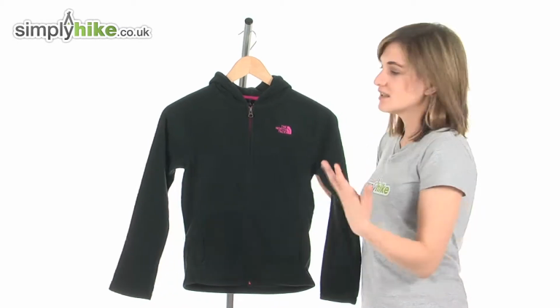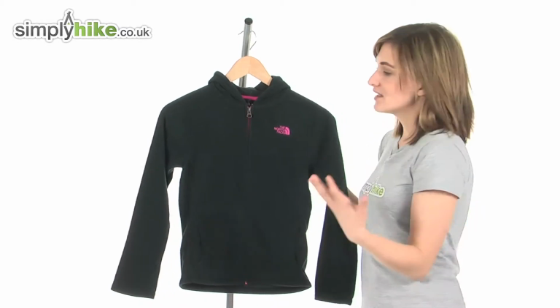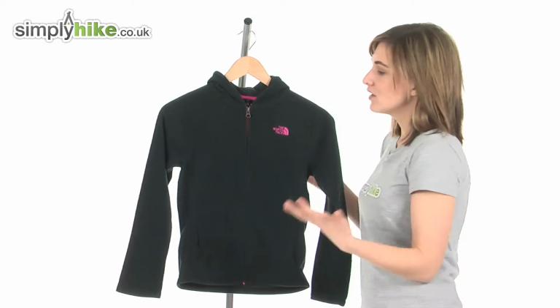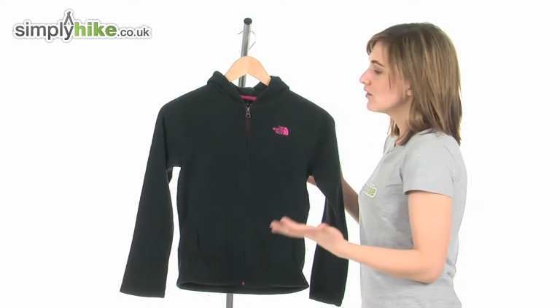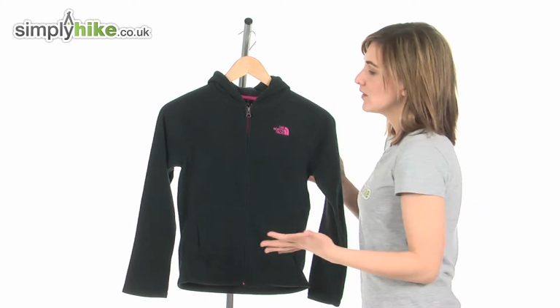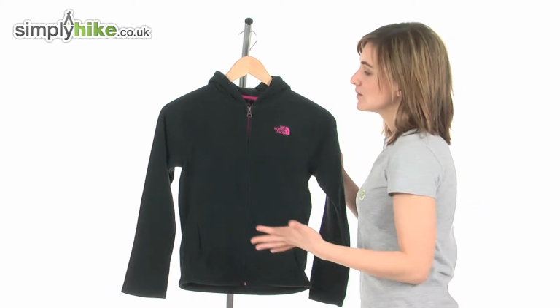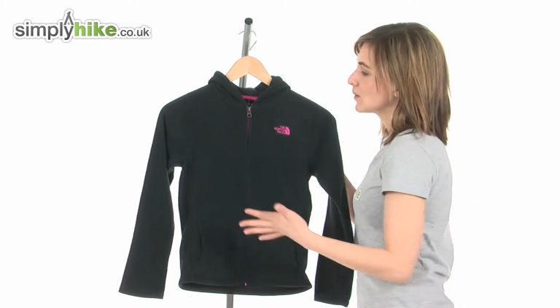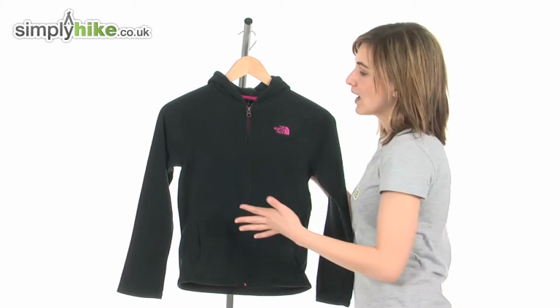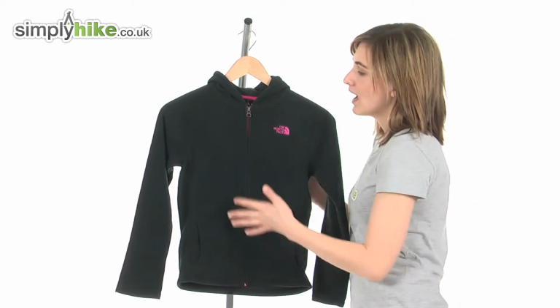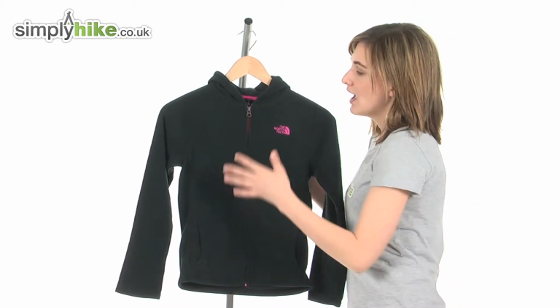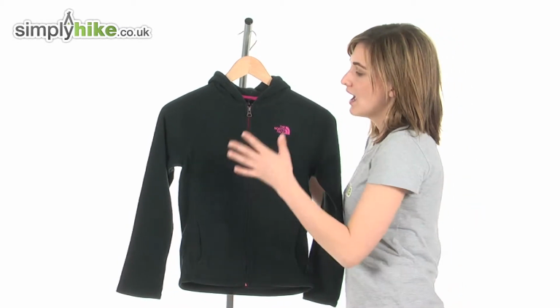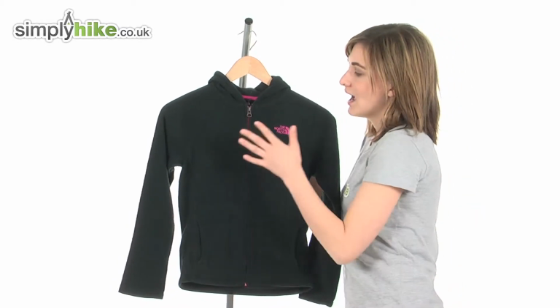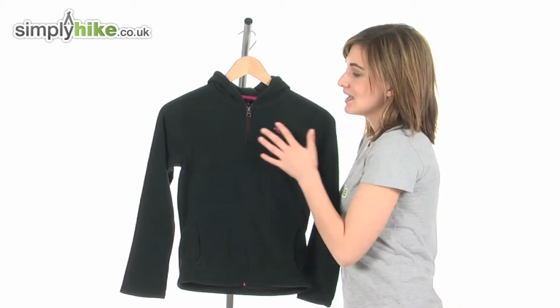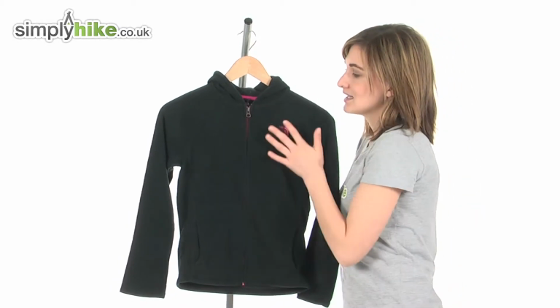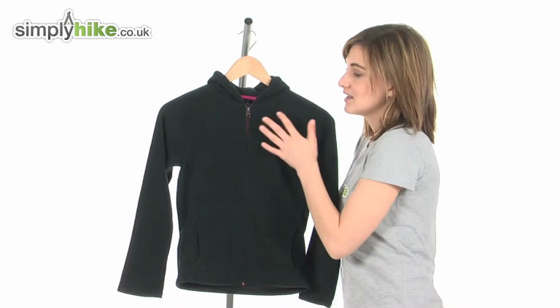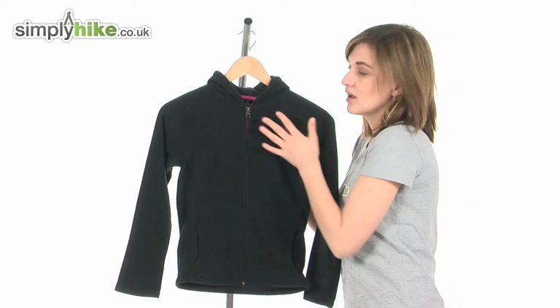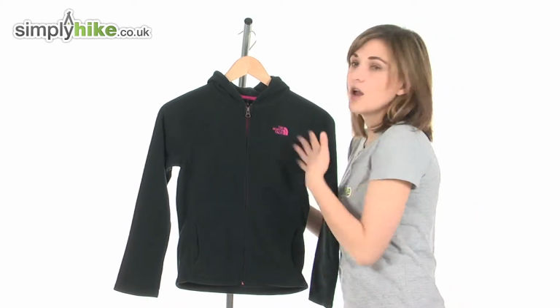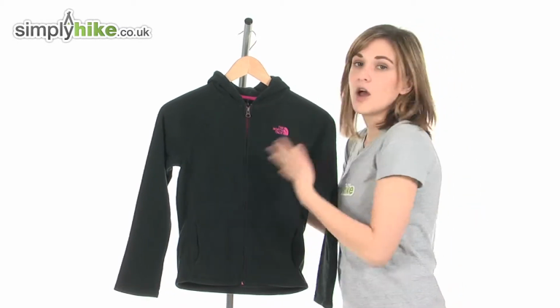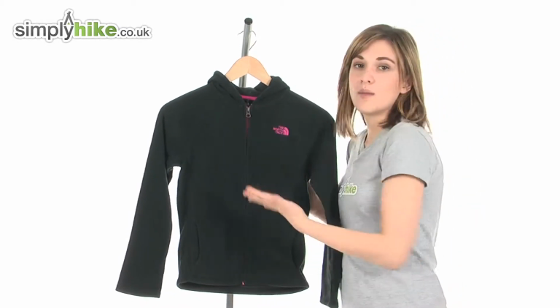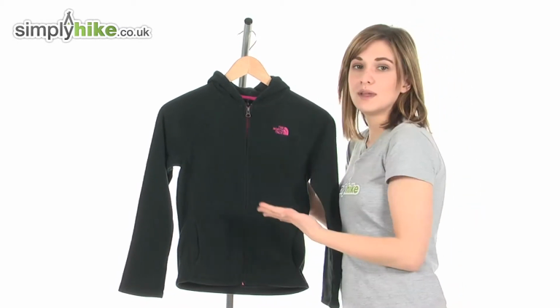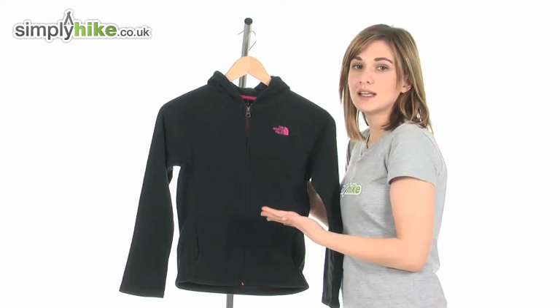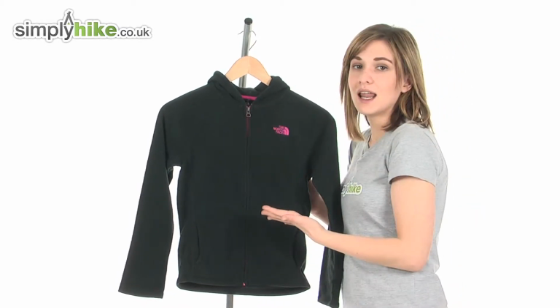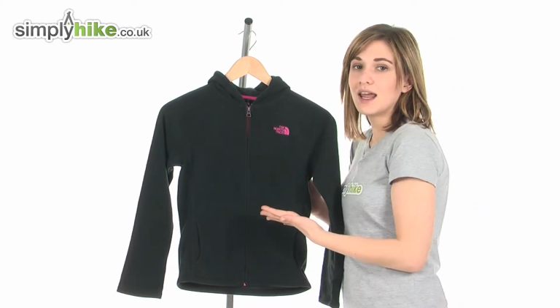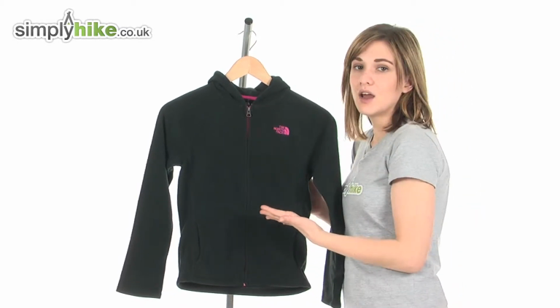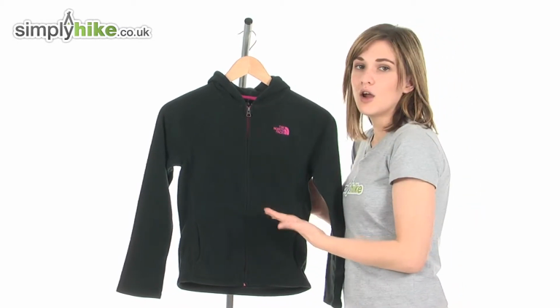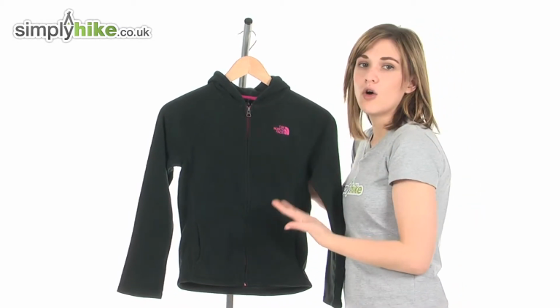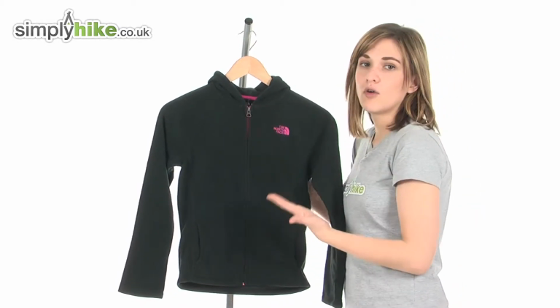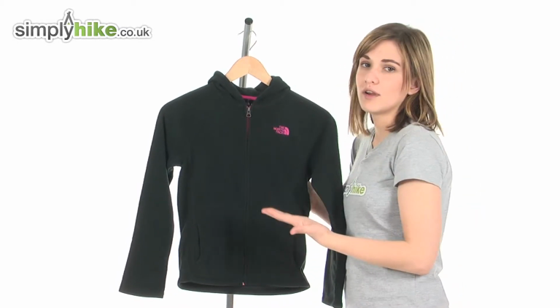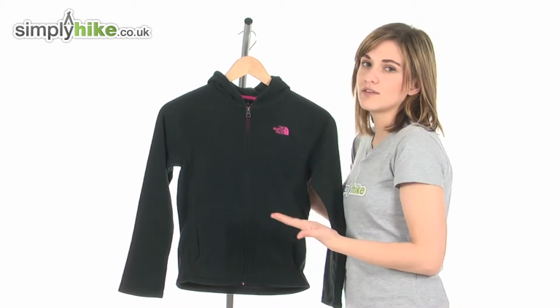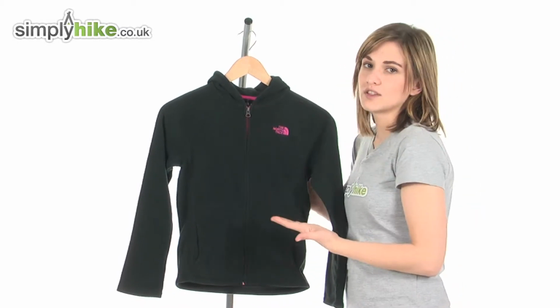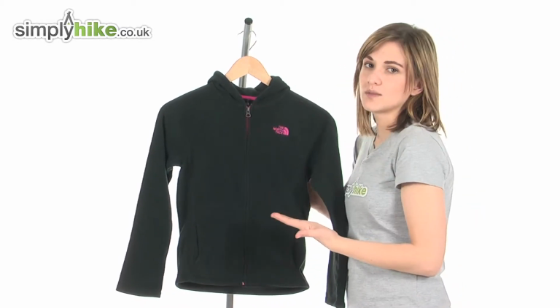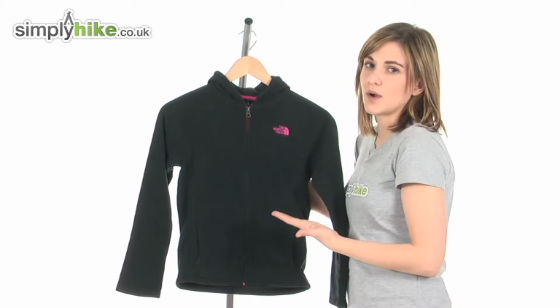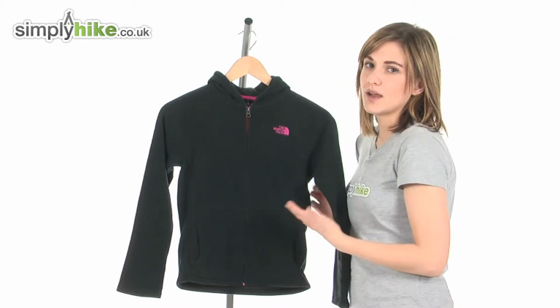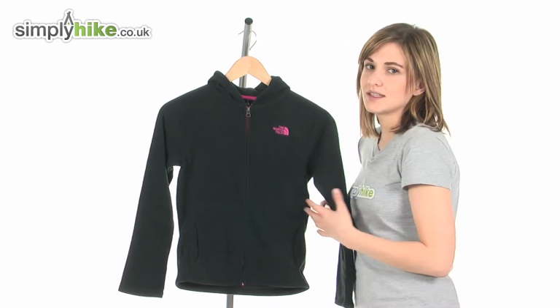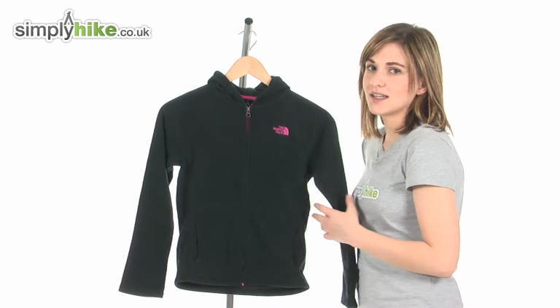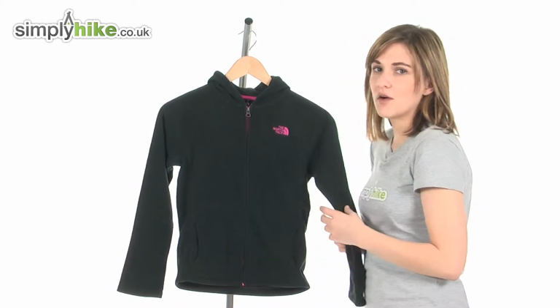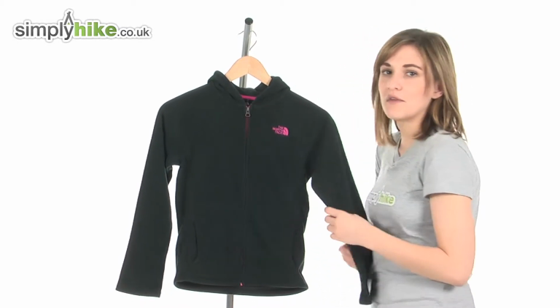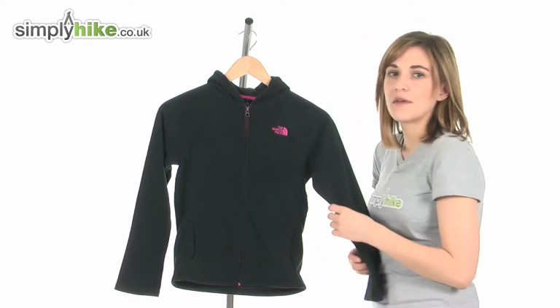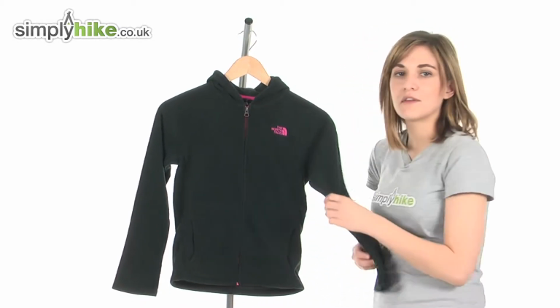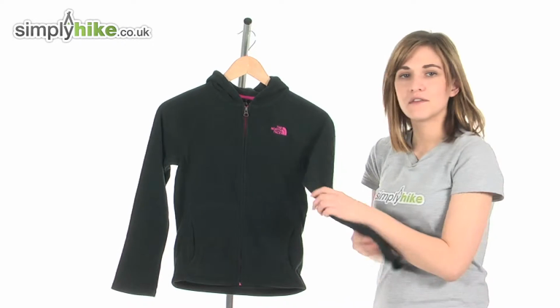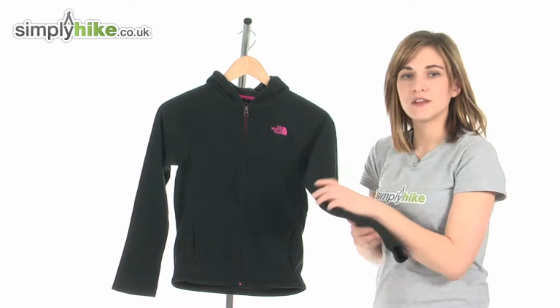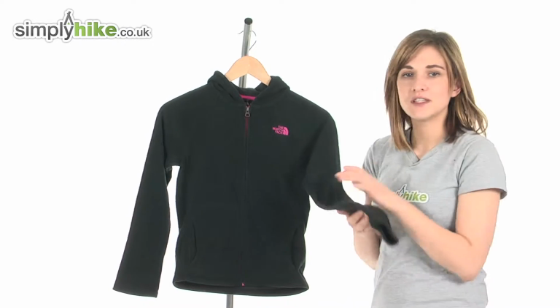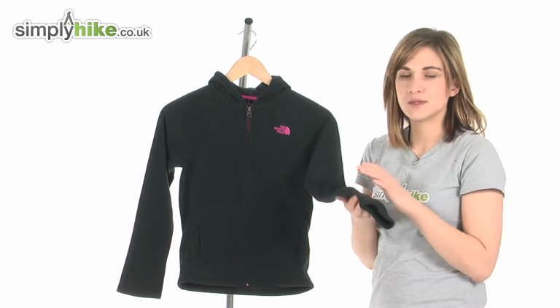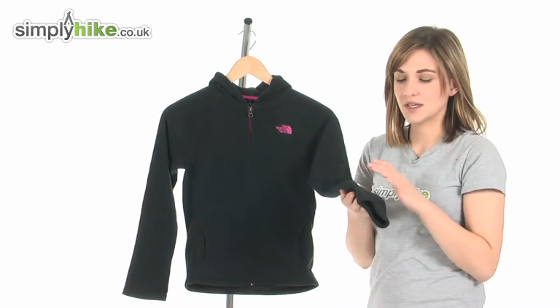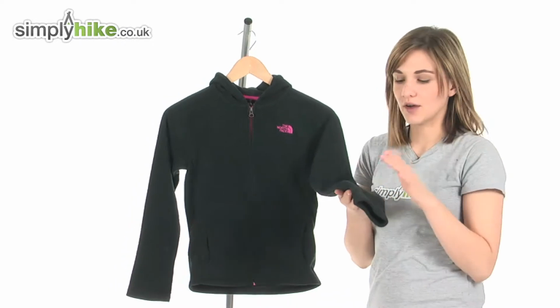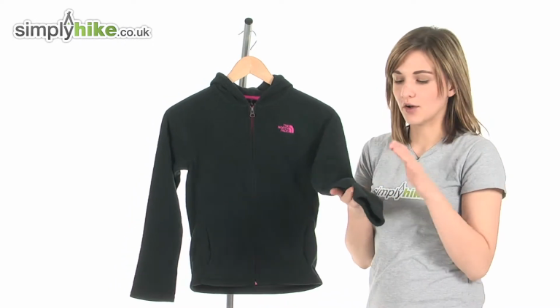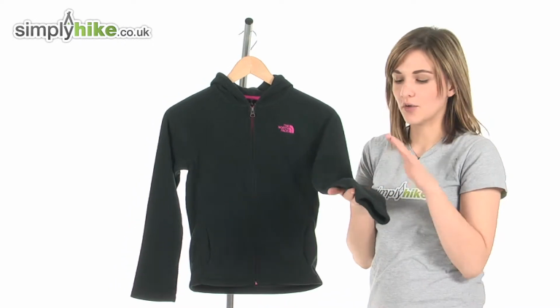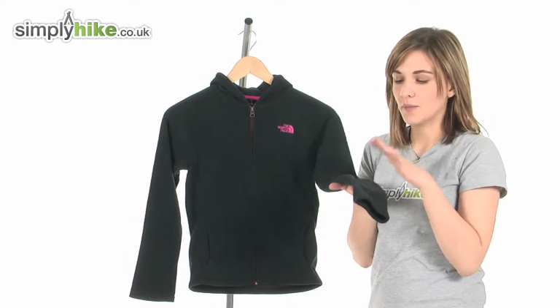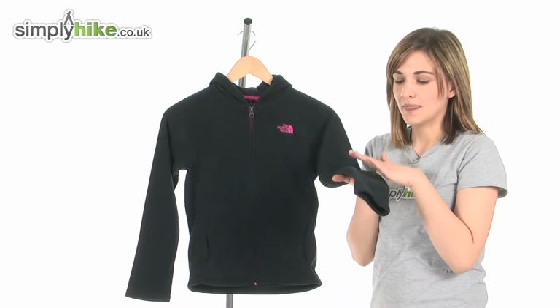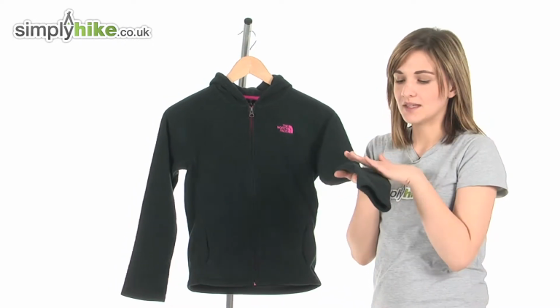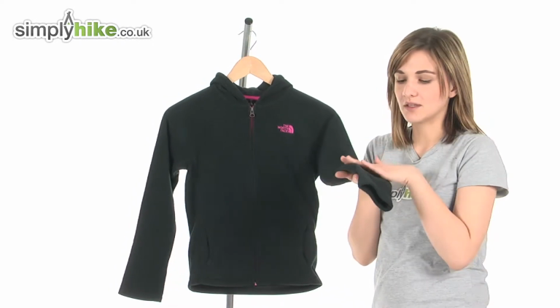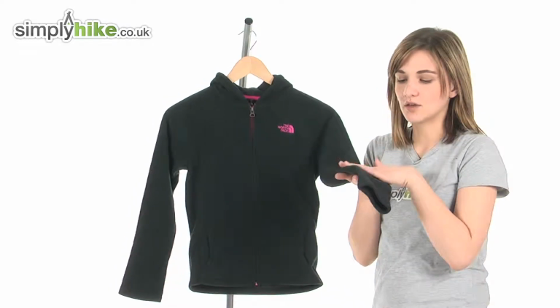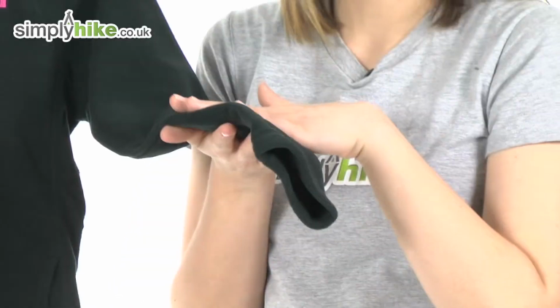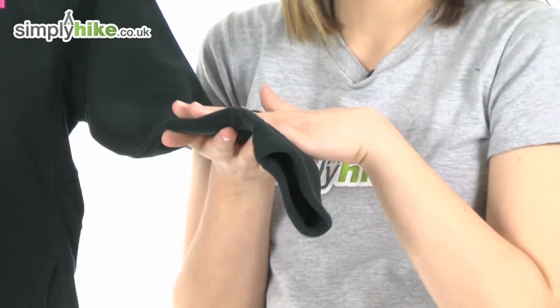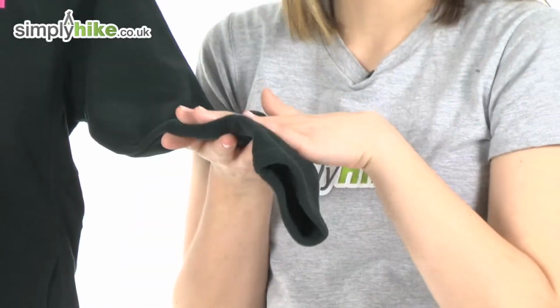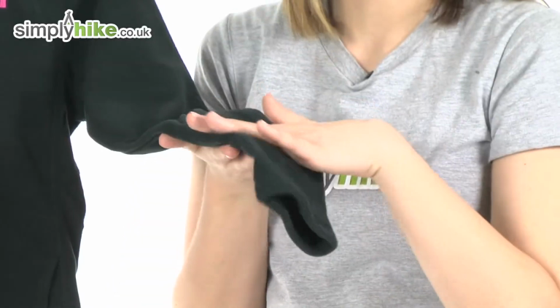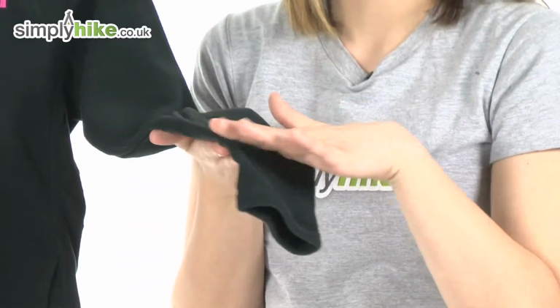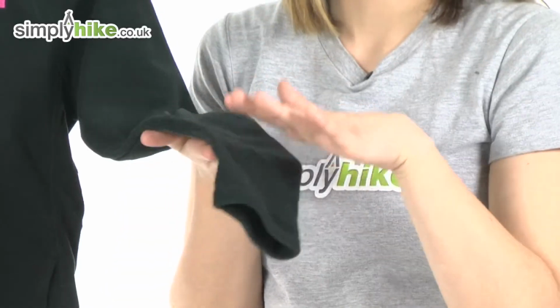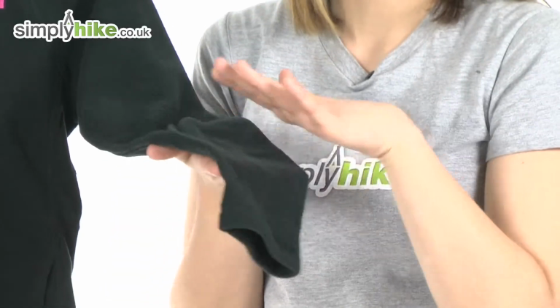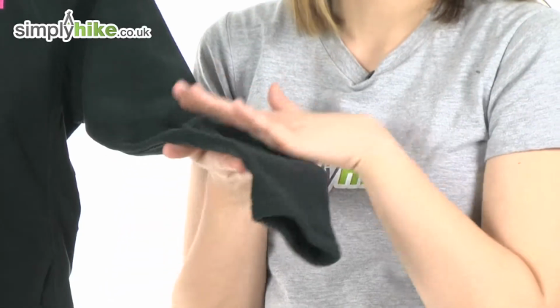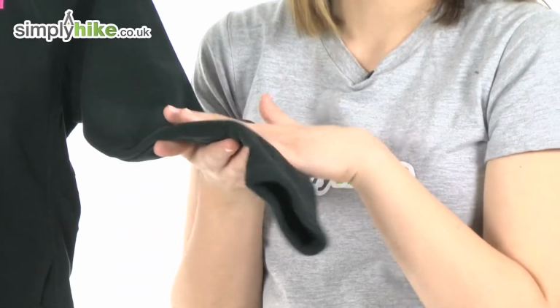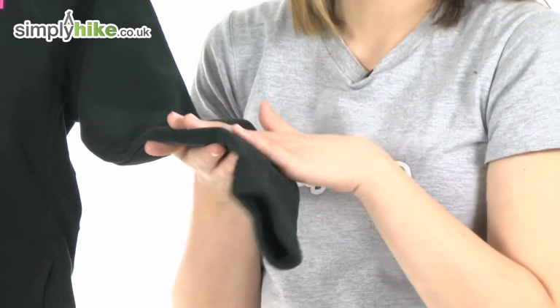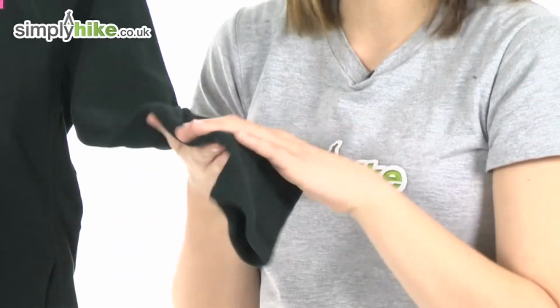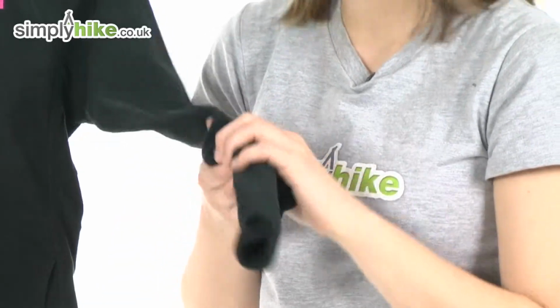It's ideal for them to wear as either a mid layer or even just by itself, and the fleece material is incredibly soft.